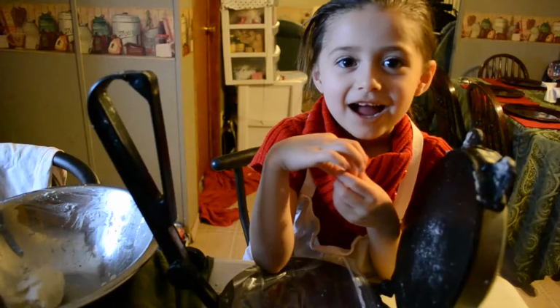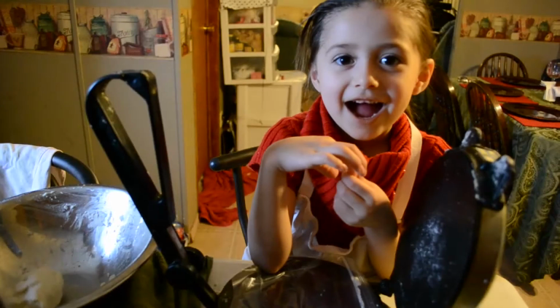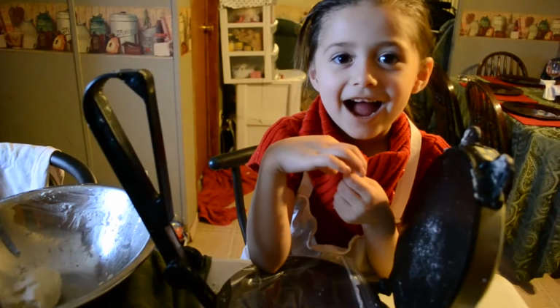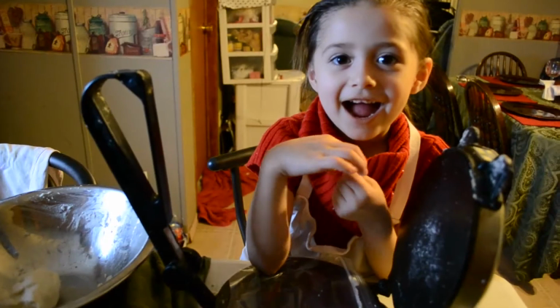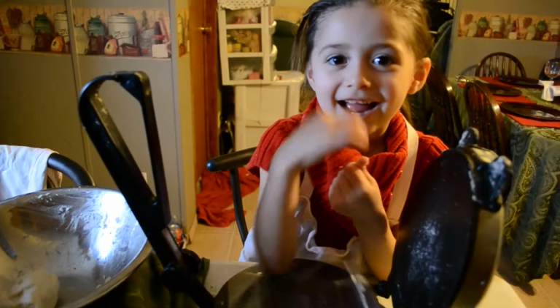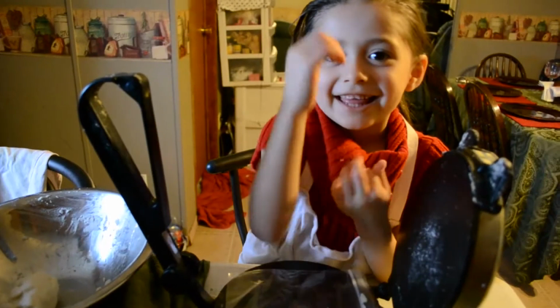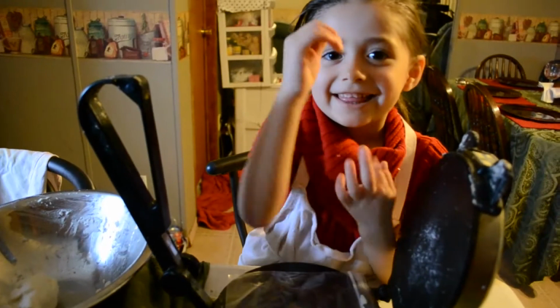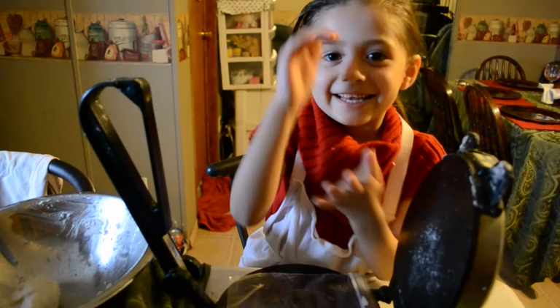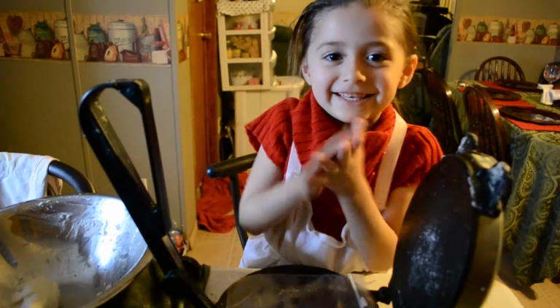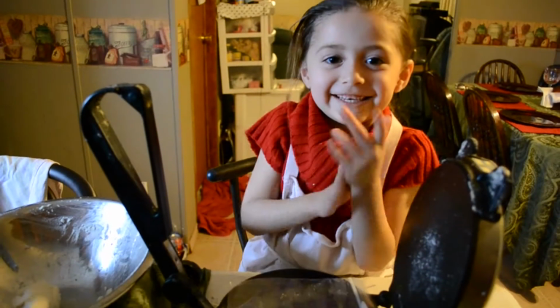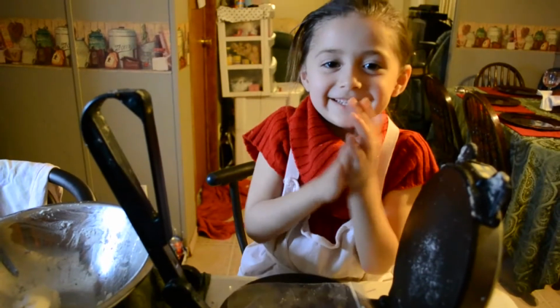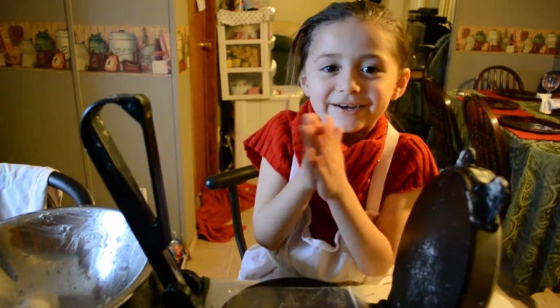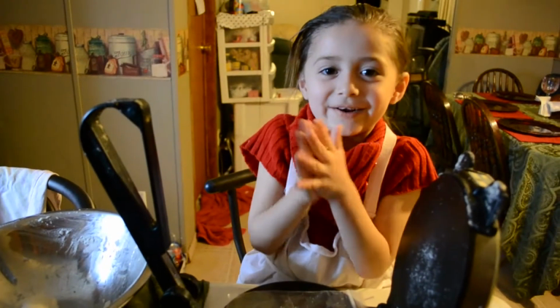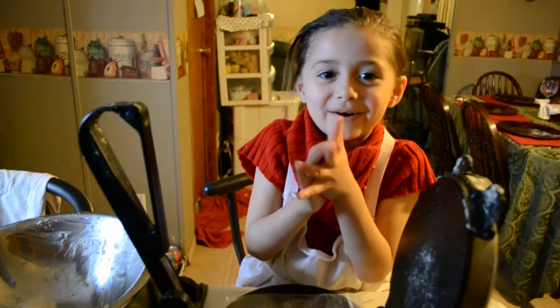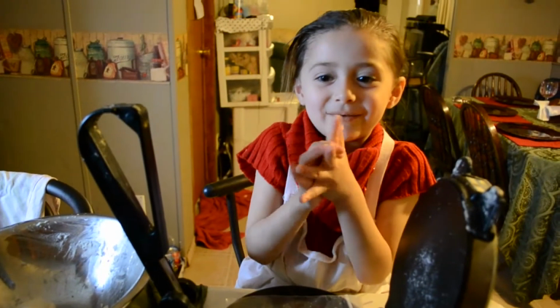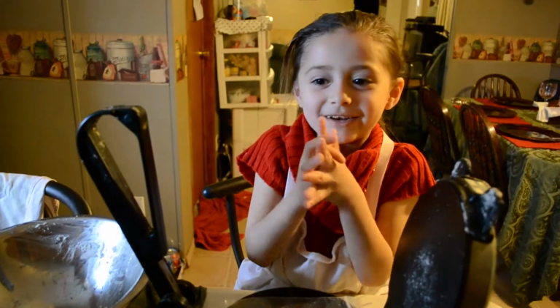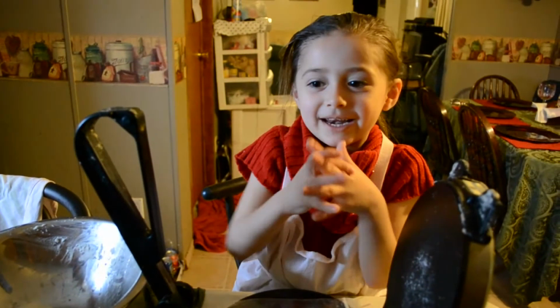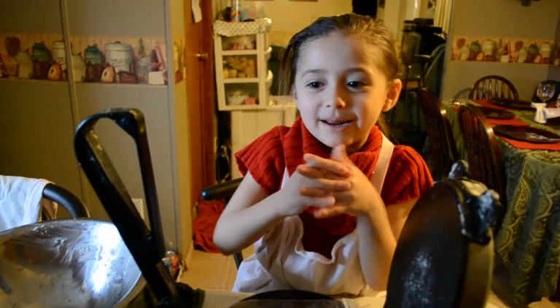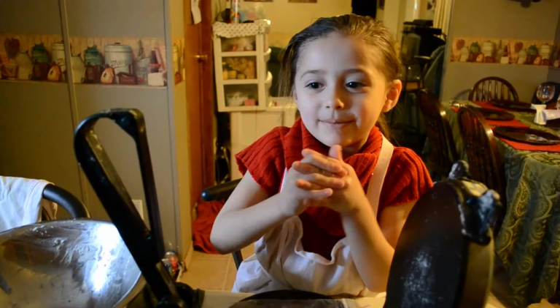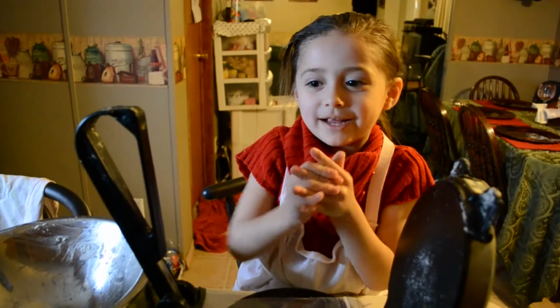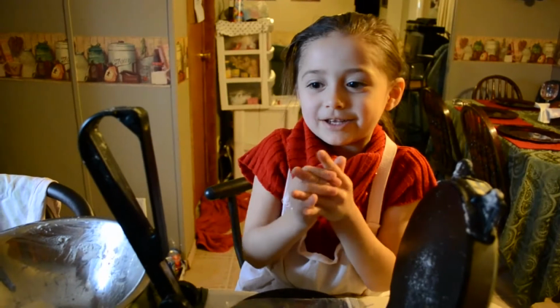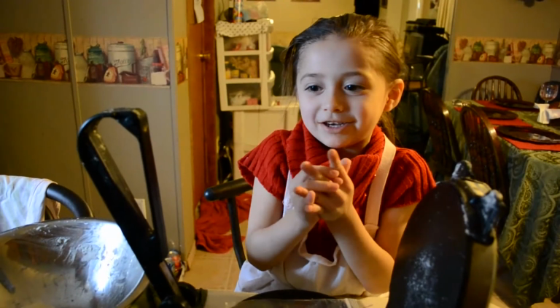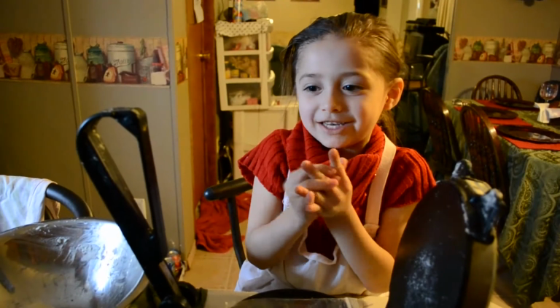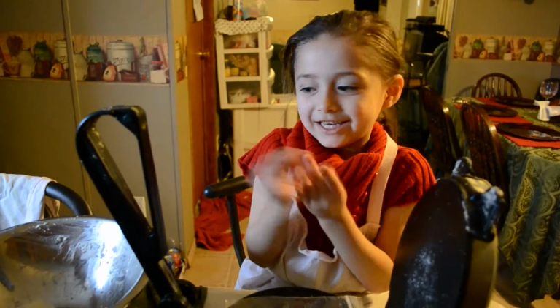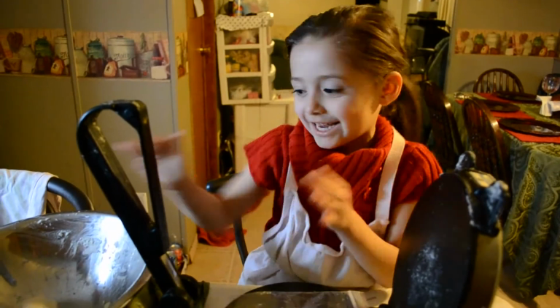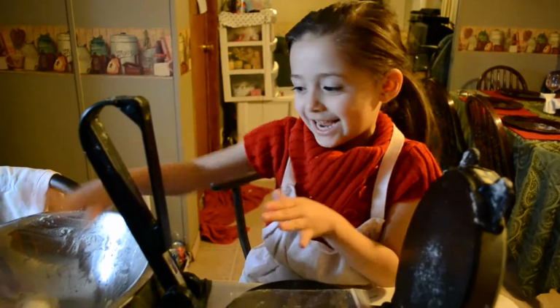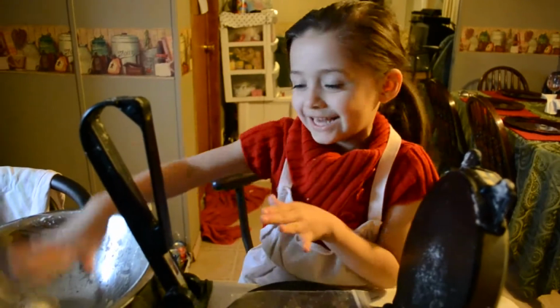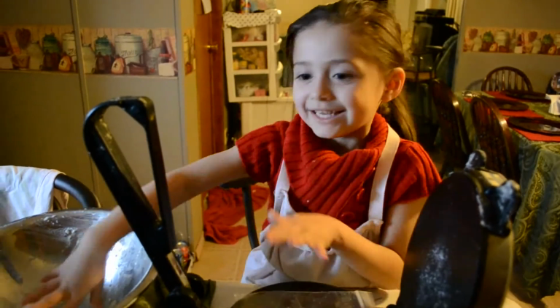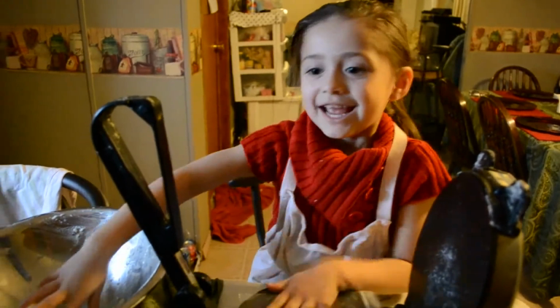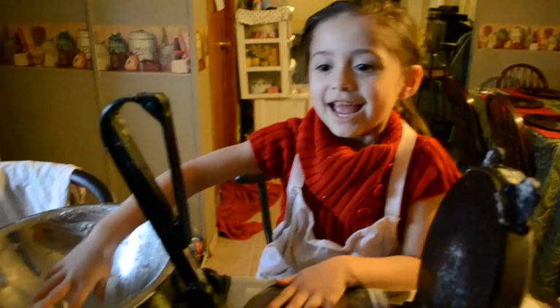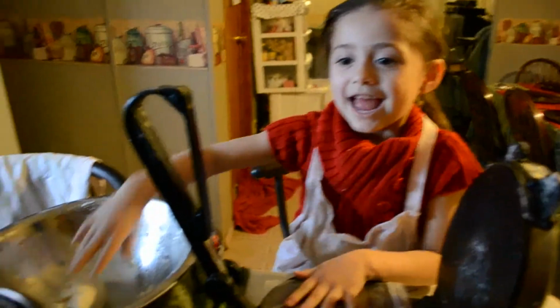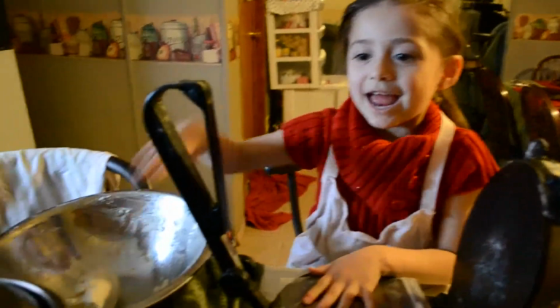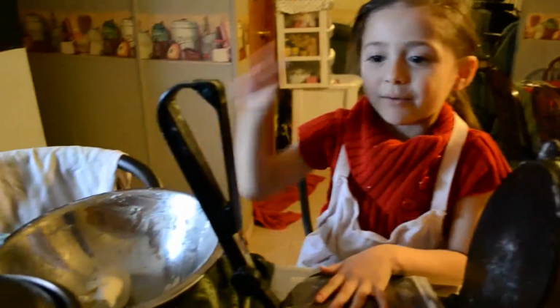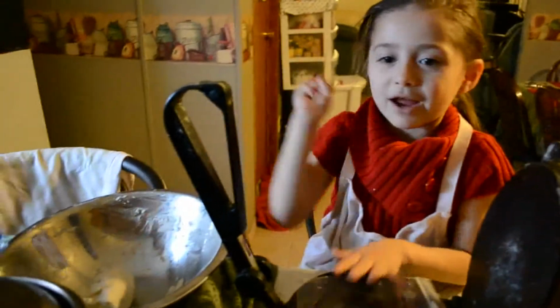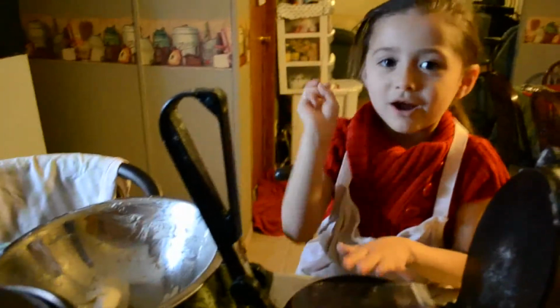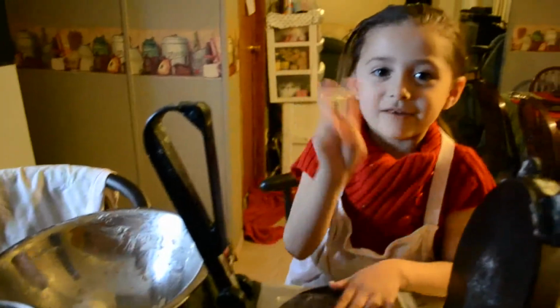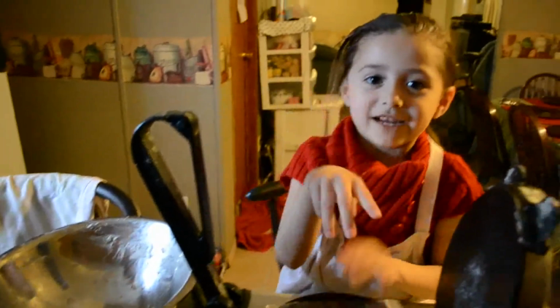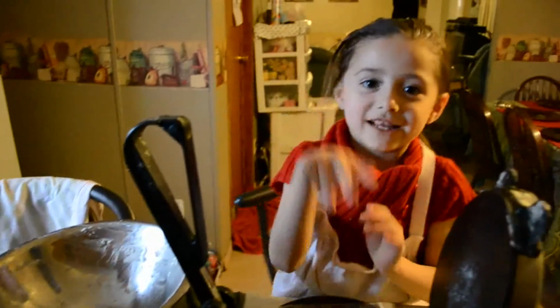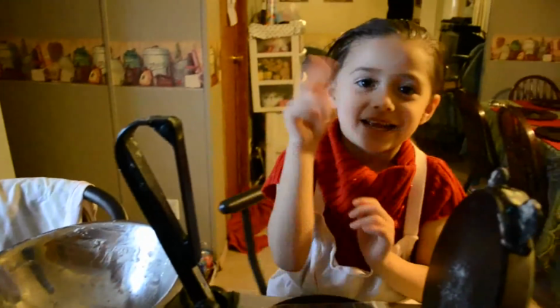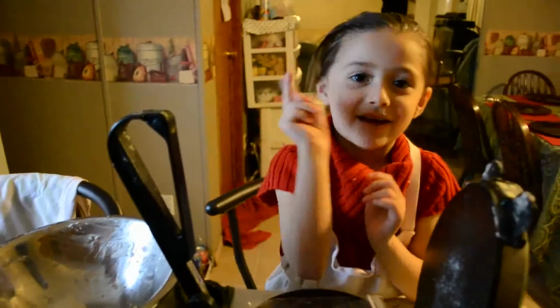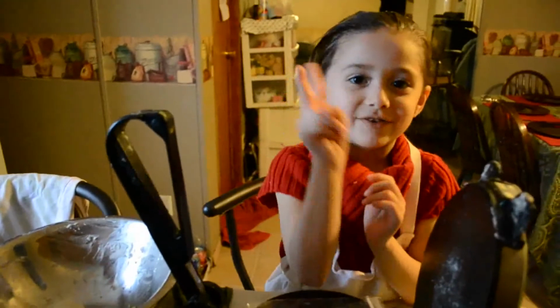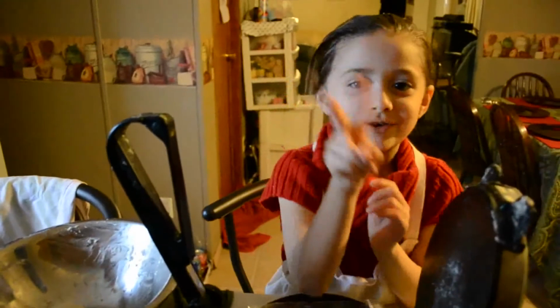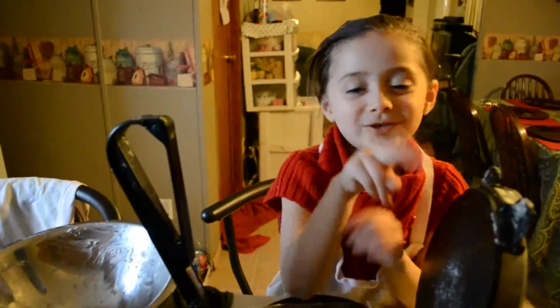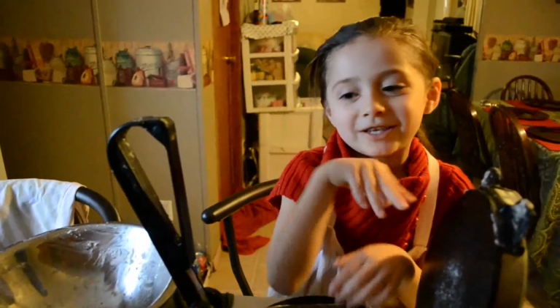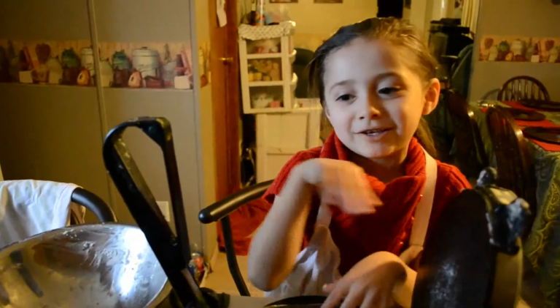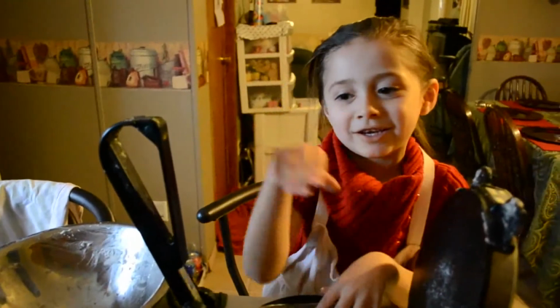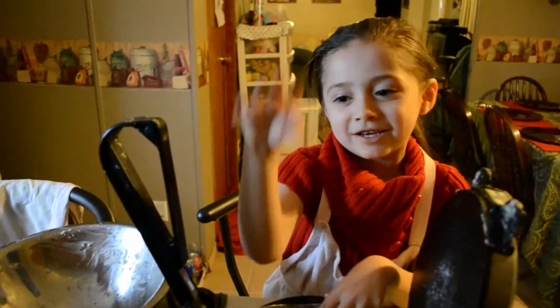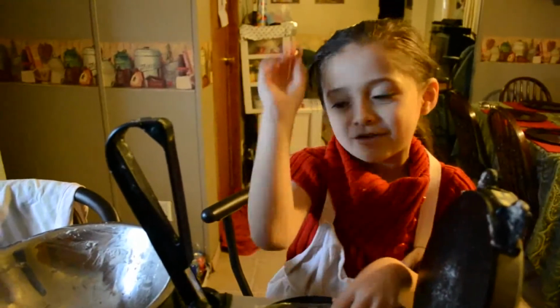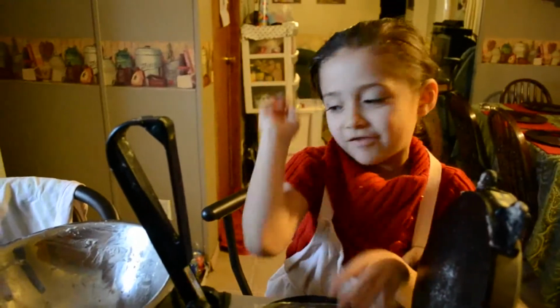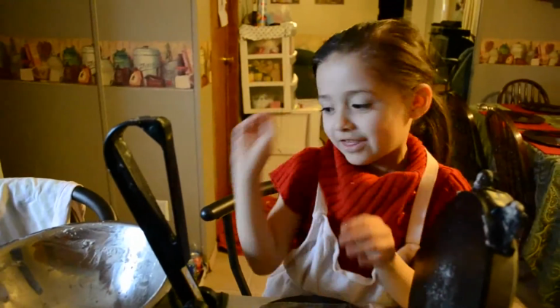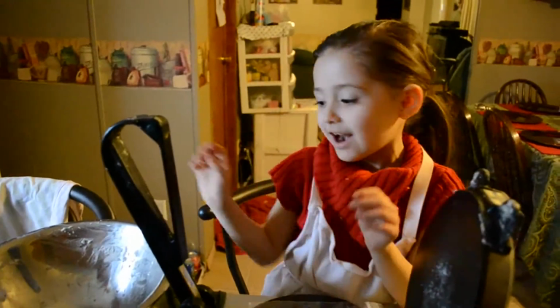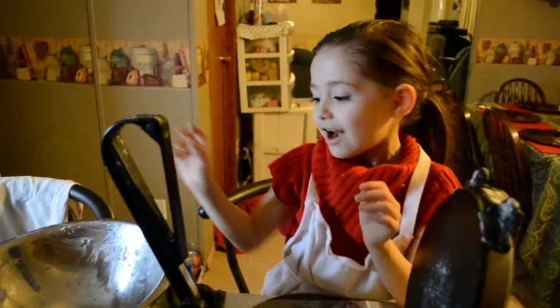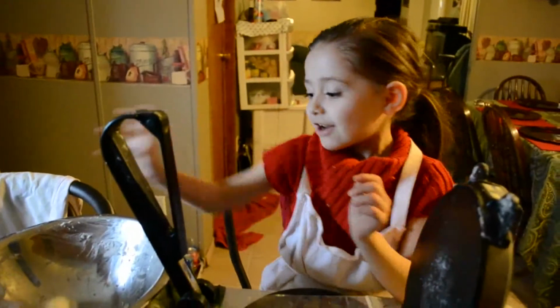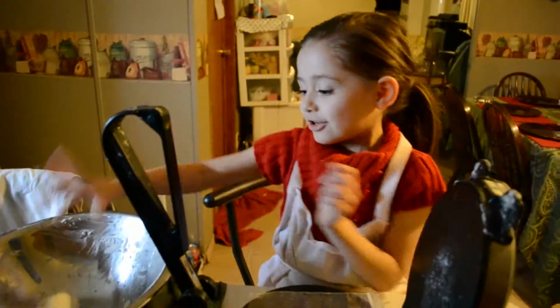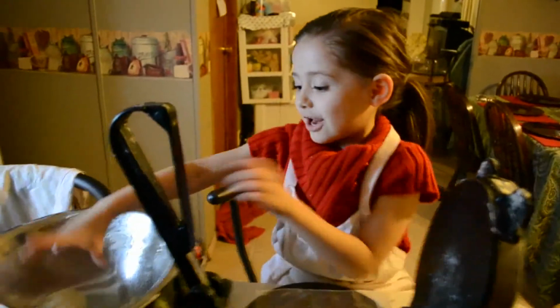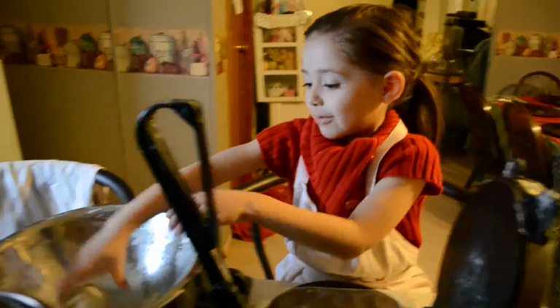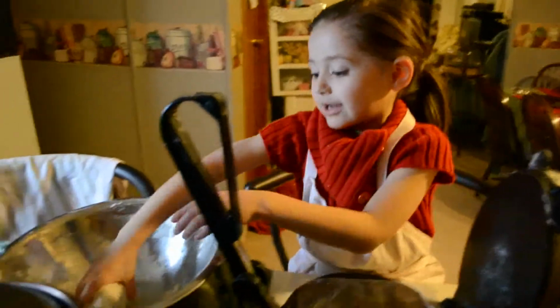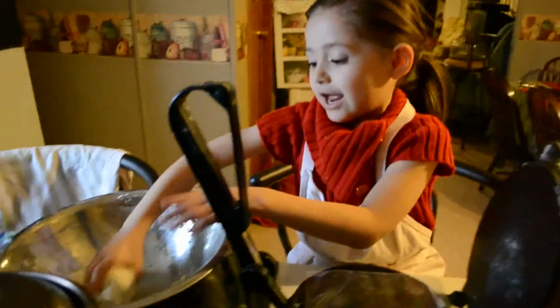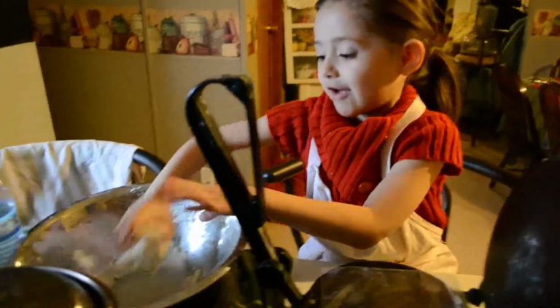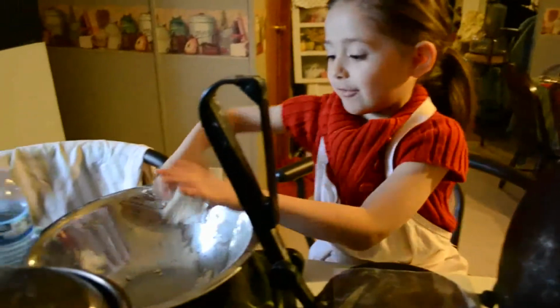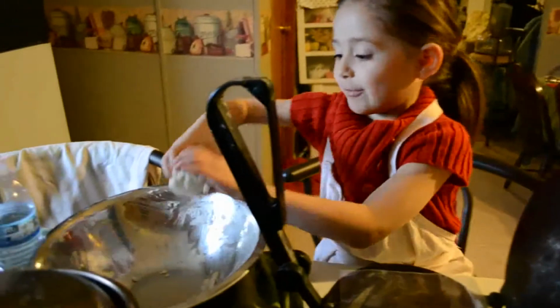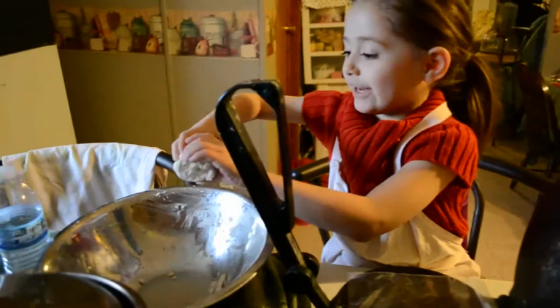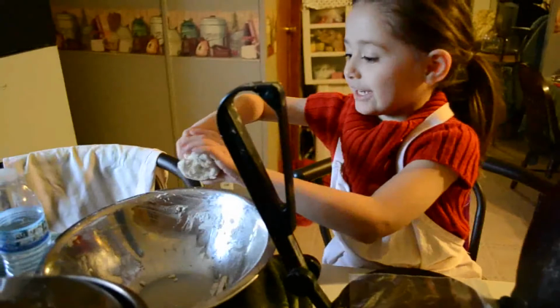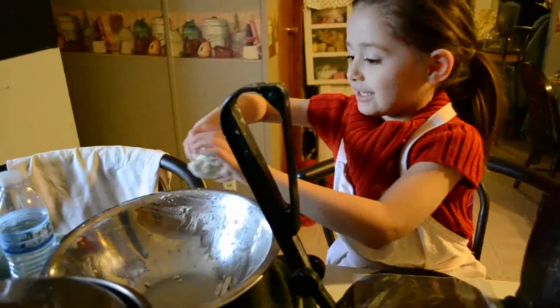Hi! In this tutorial we're going to make tortillas, and we already have two tortillas over there. So now we're going to have a piece.